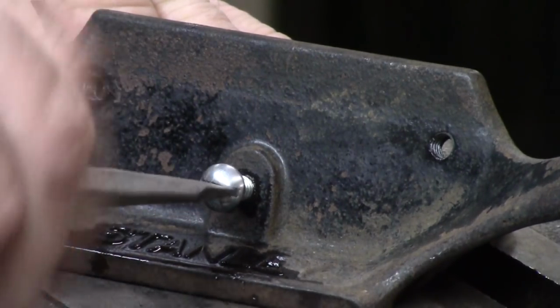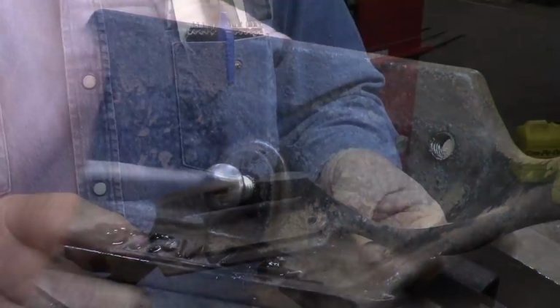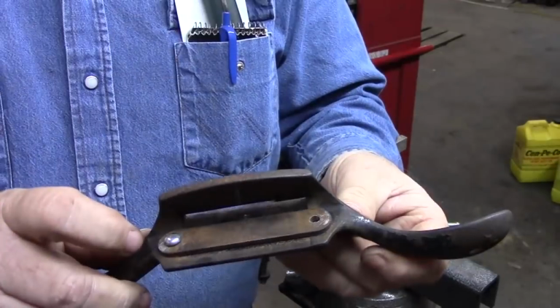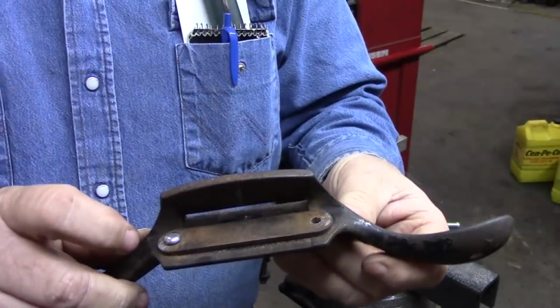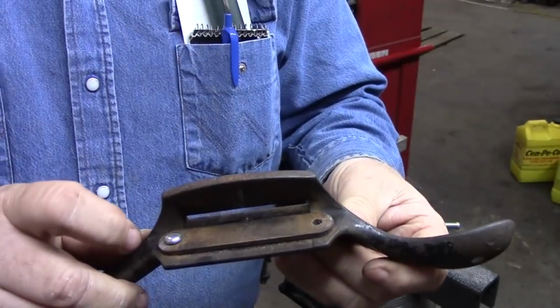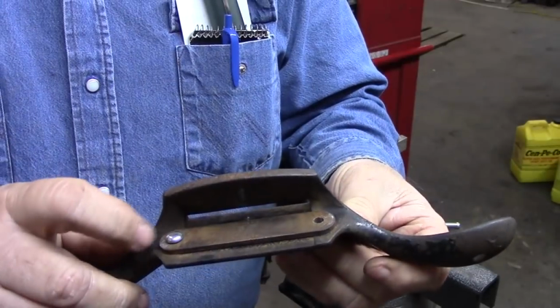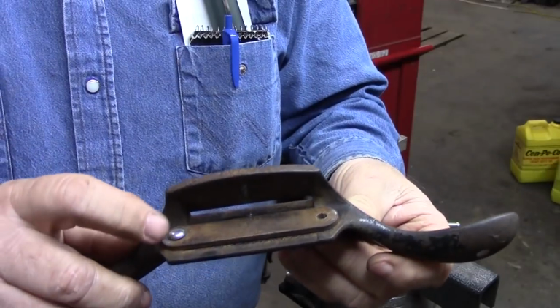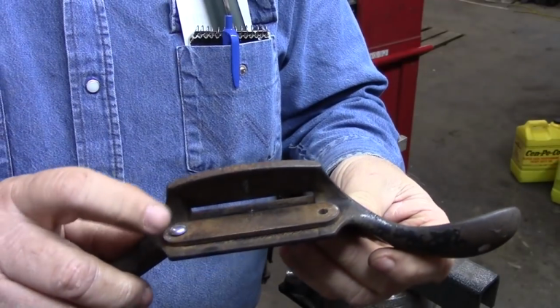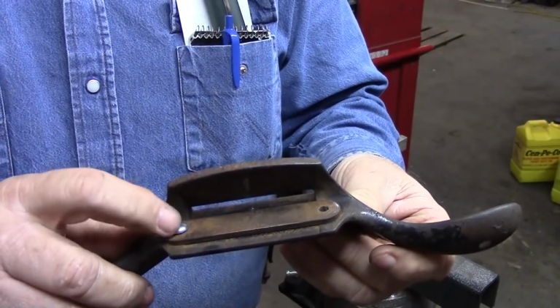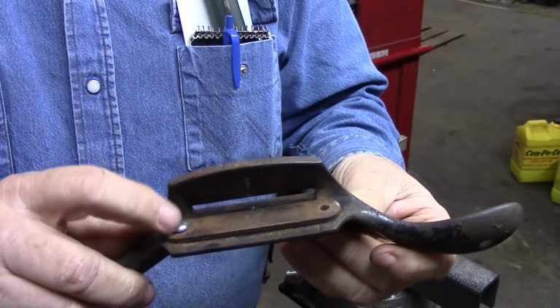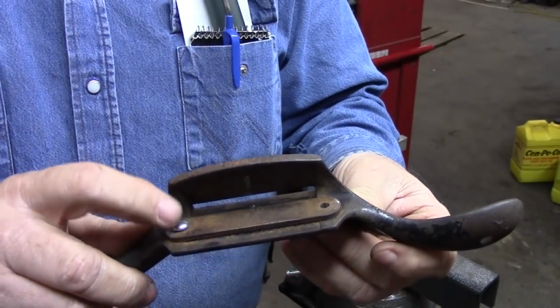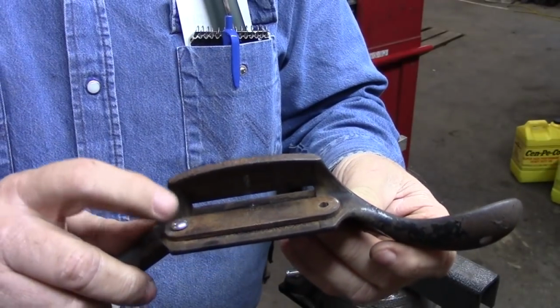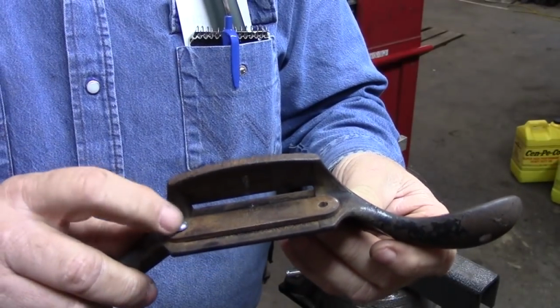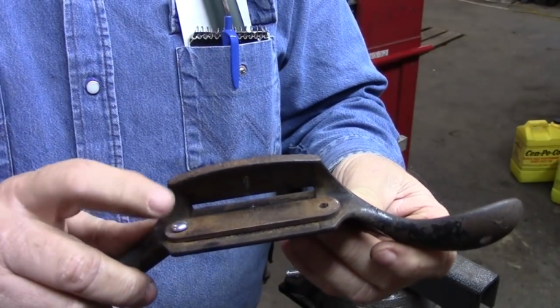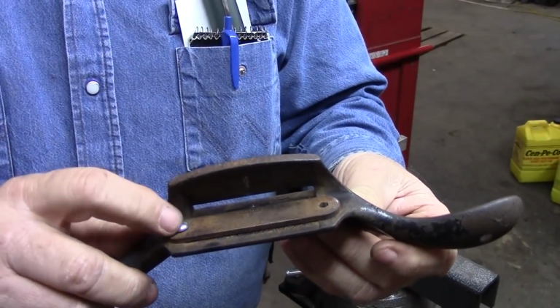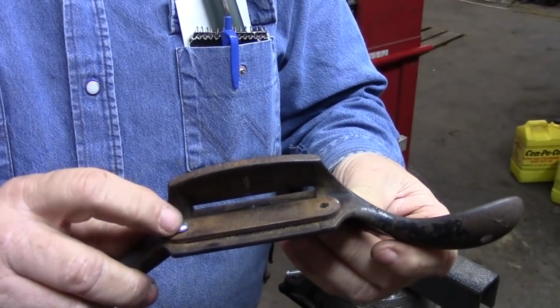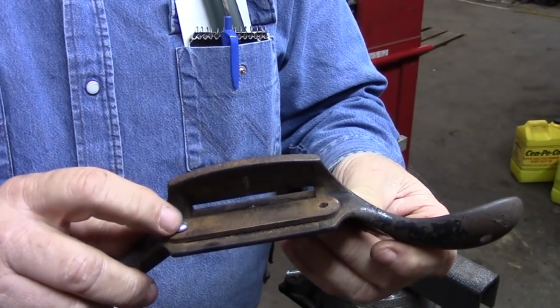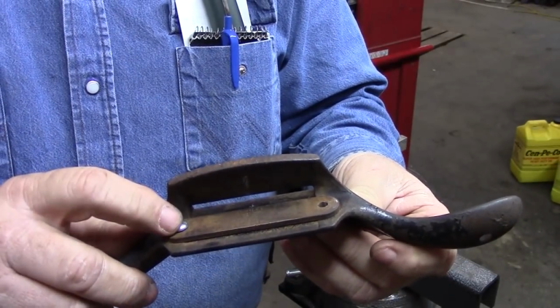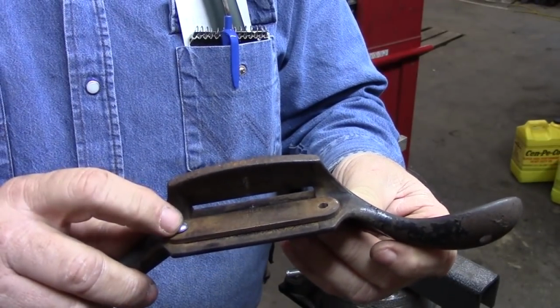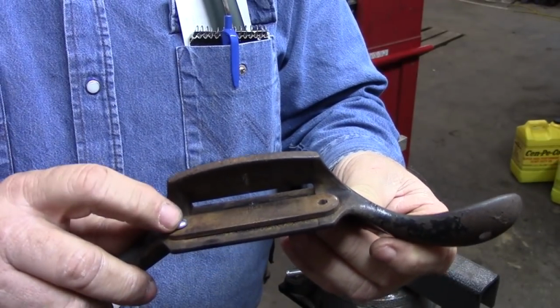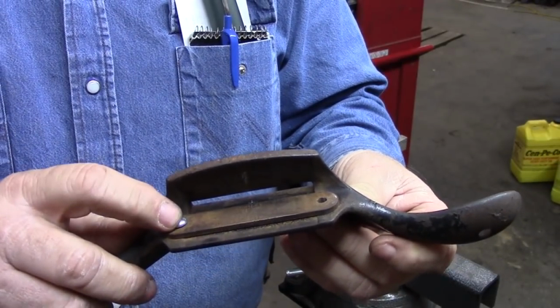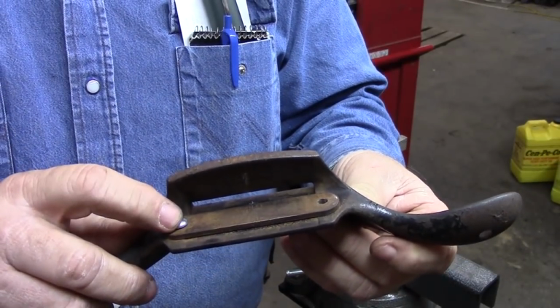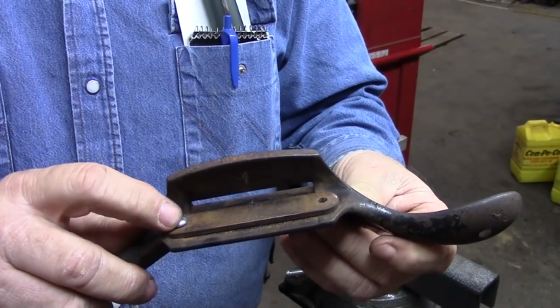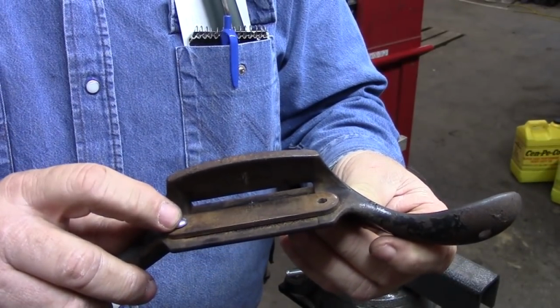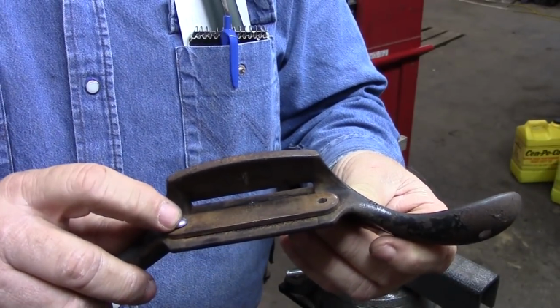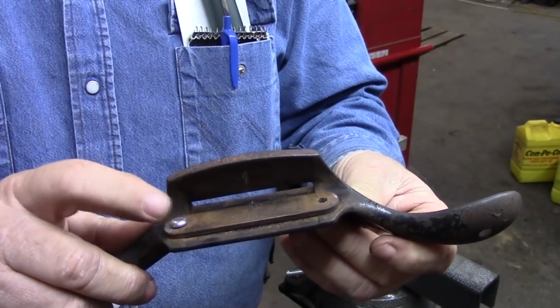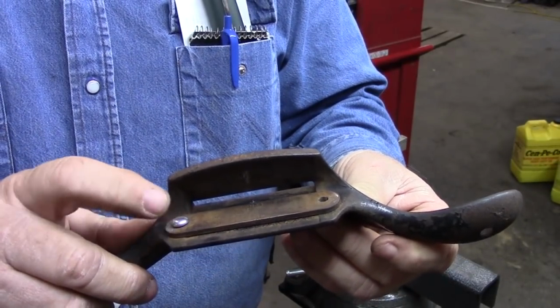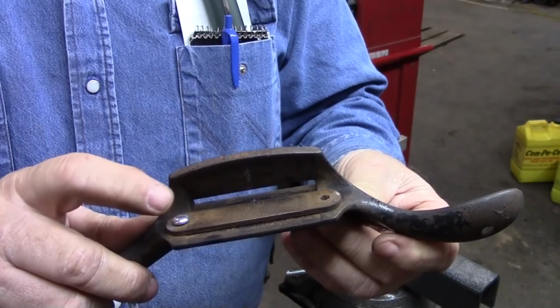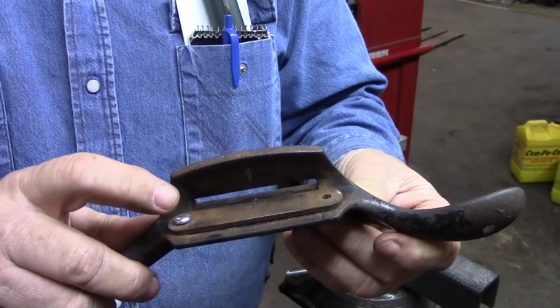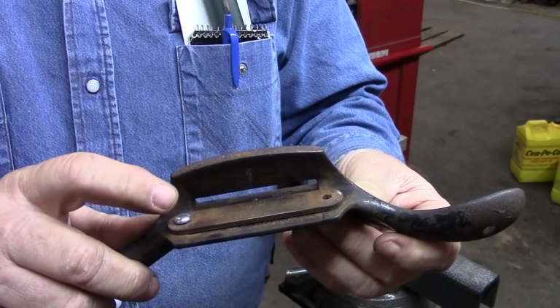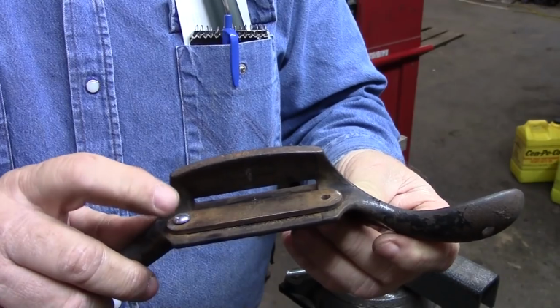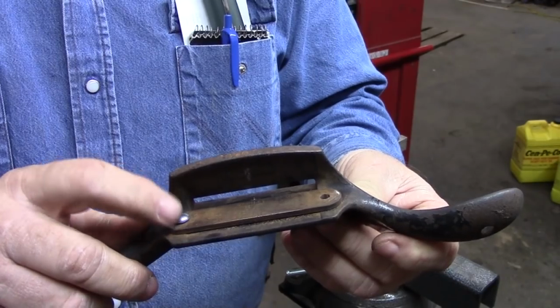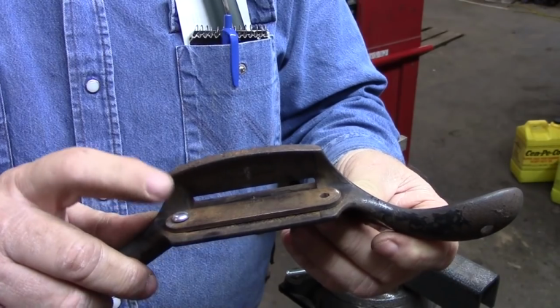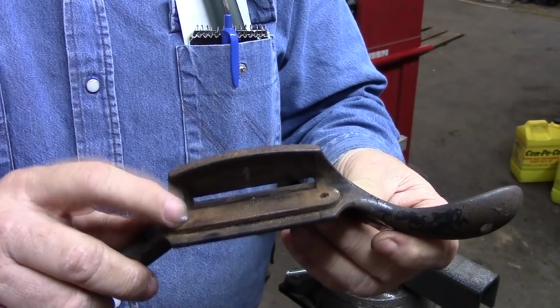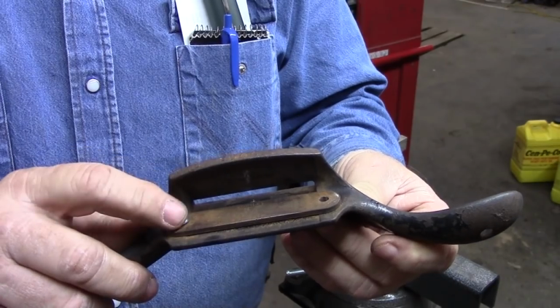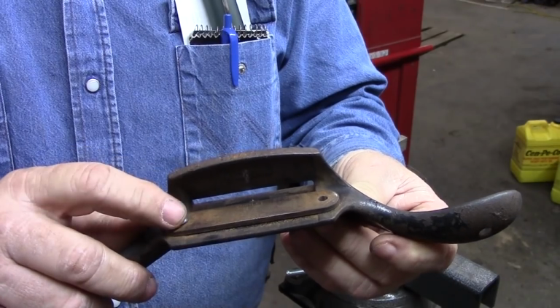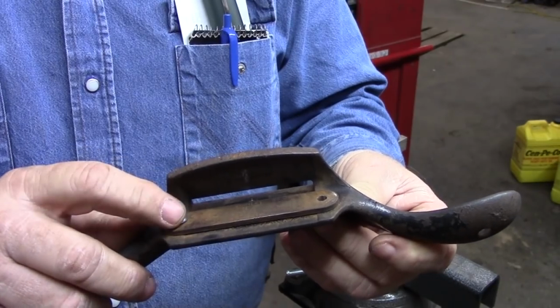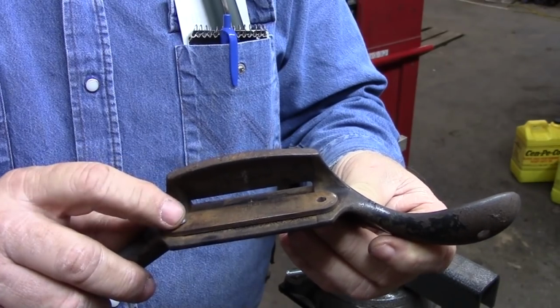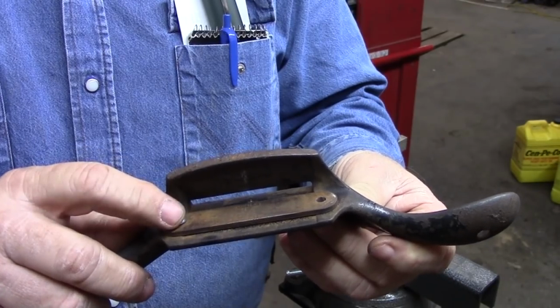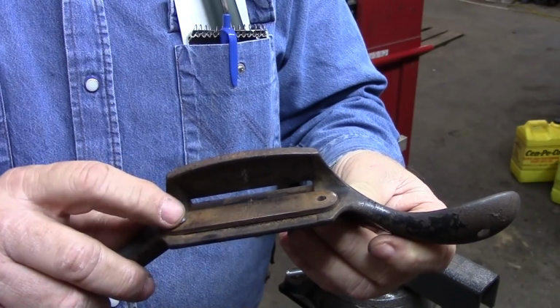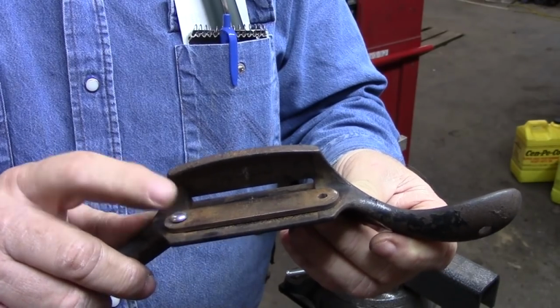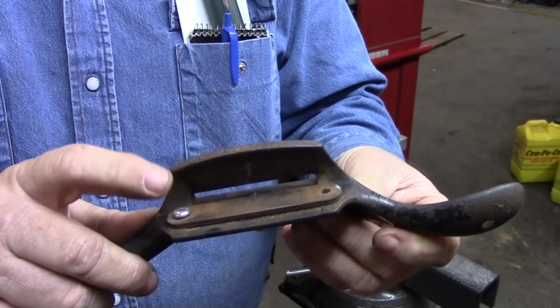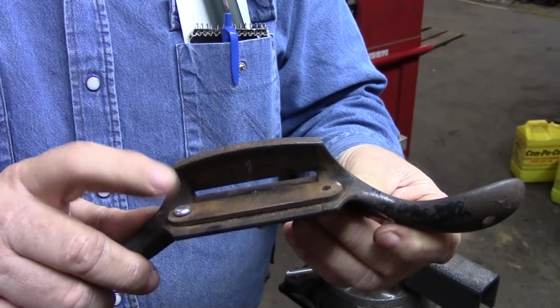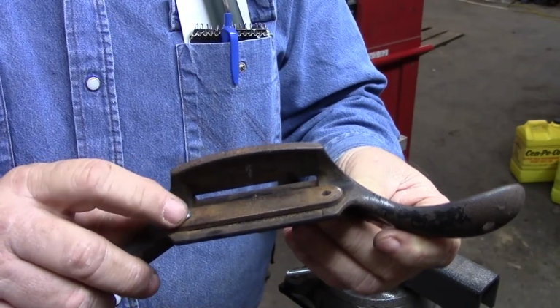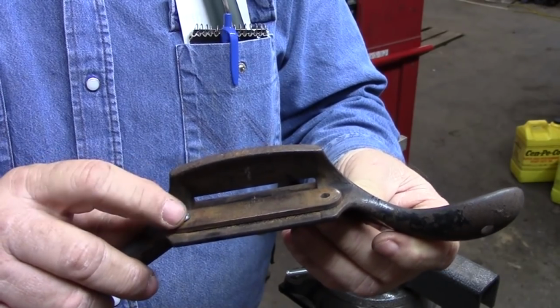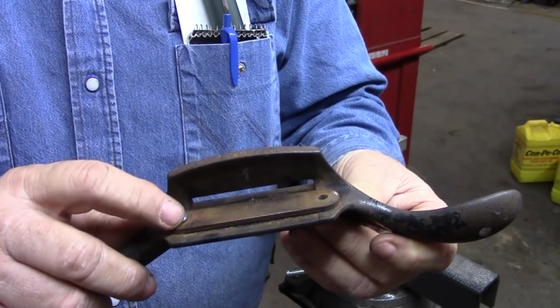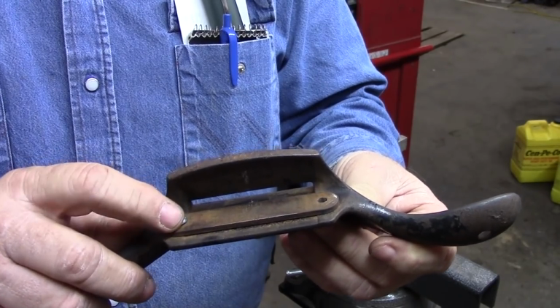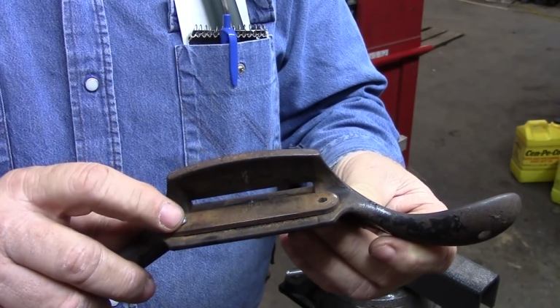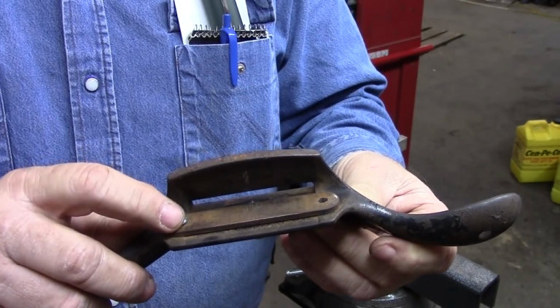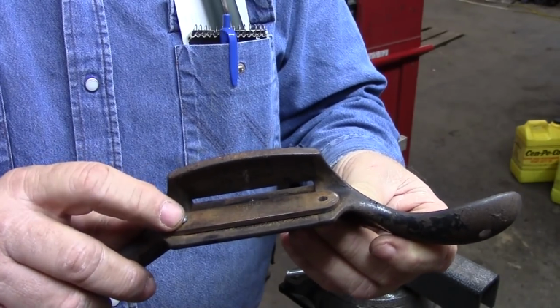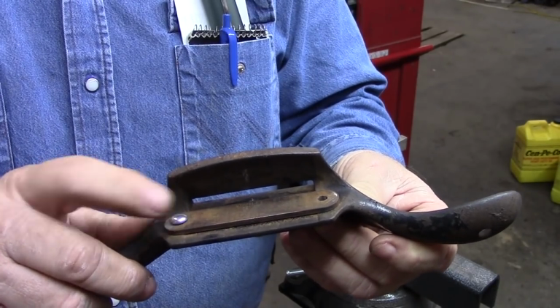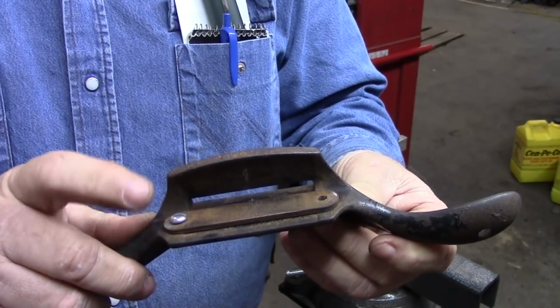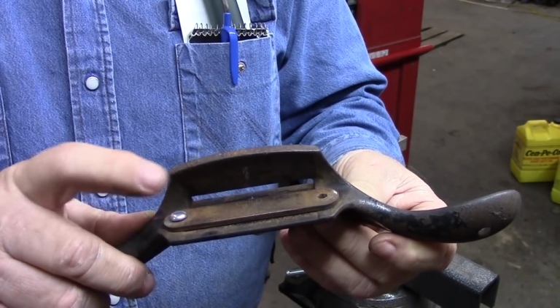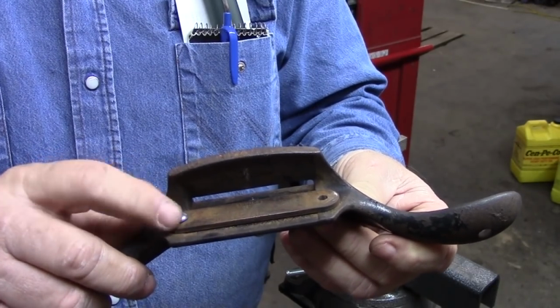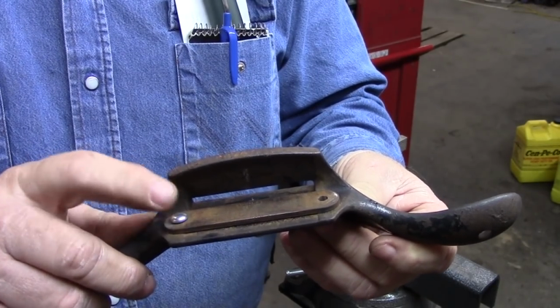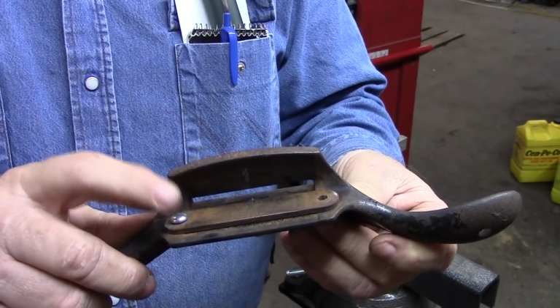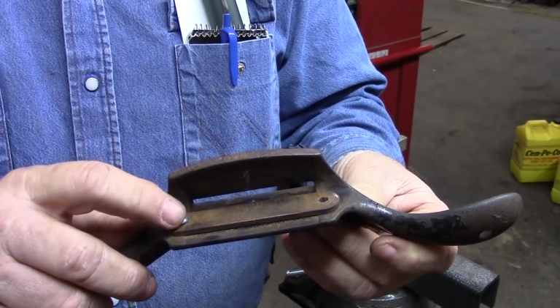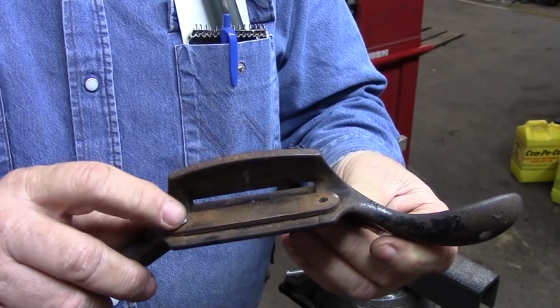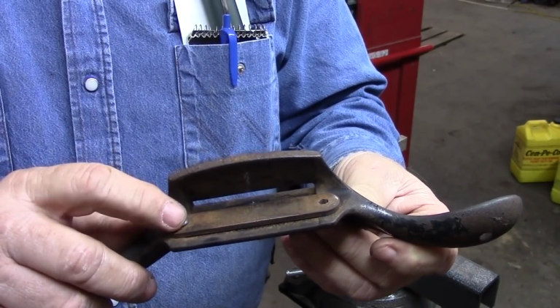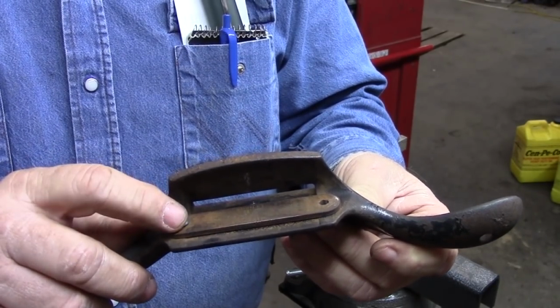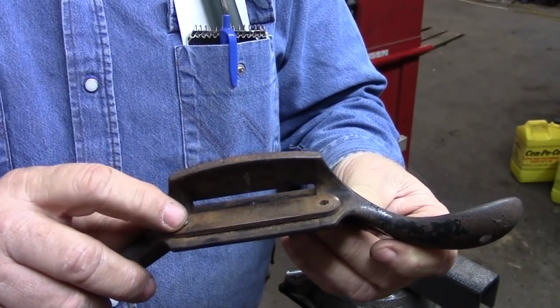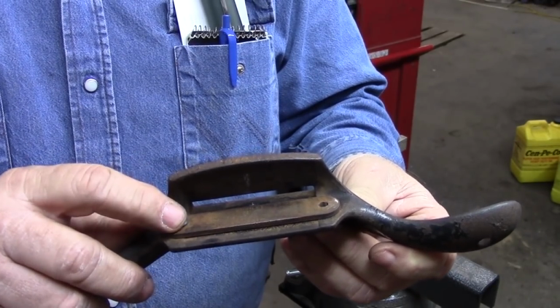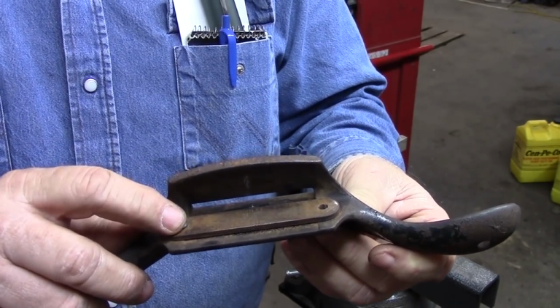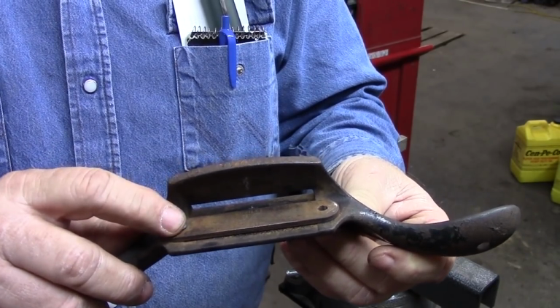The screws that I have for here are too long and I'm going to have to cut them off and make them shorter — I'll use a hacksaw.